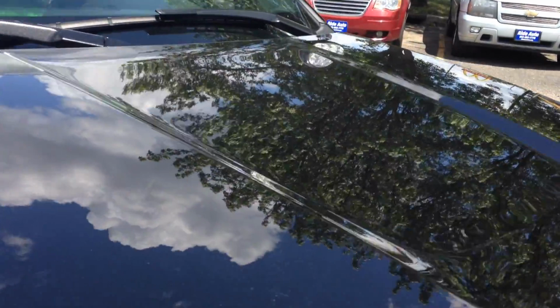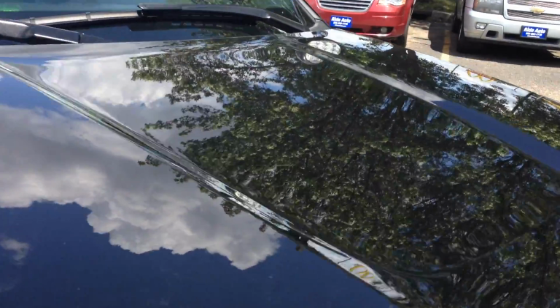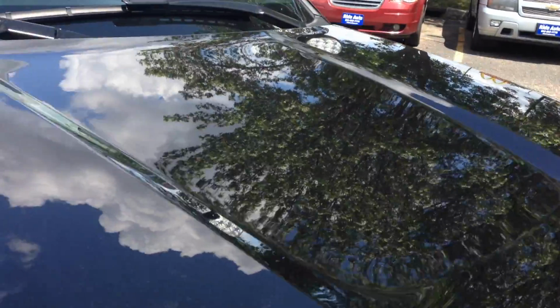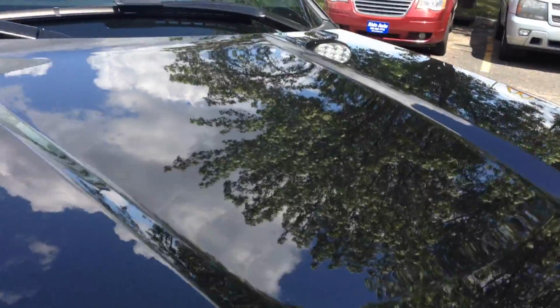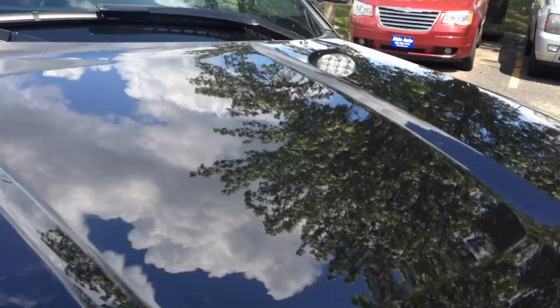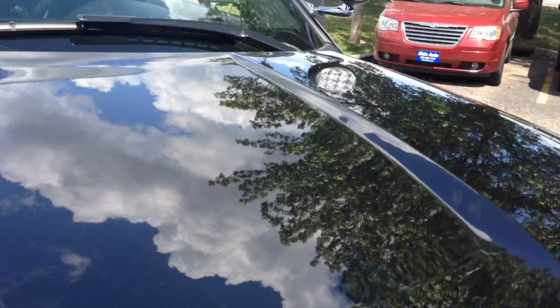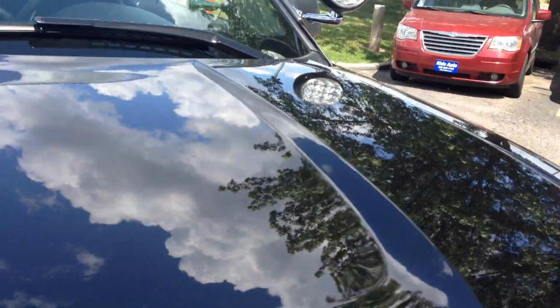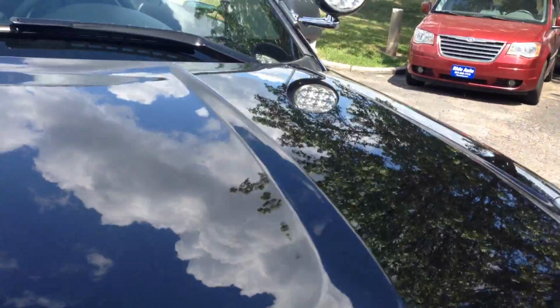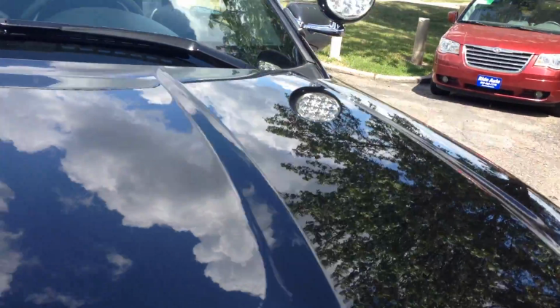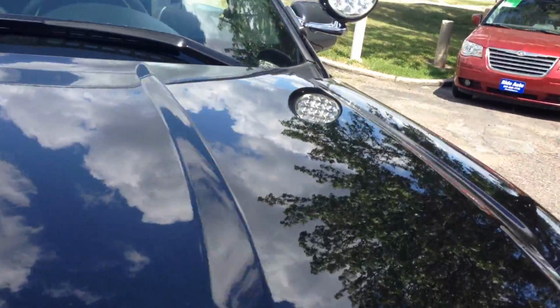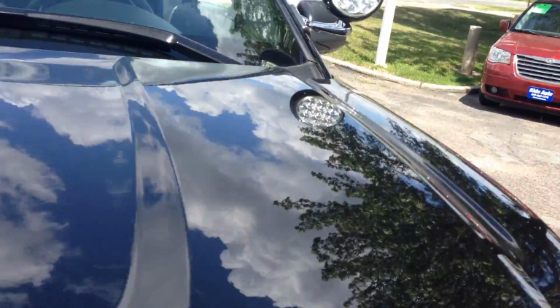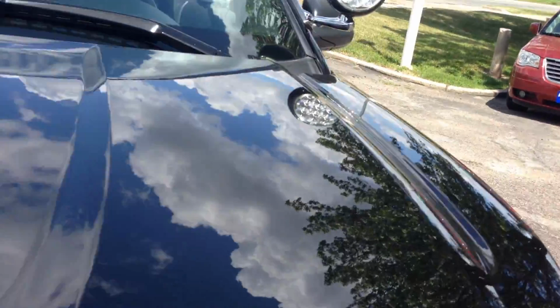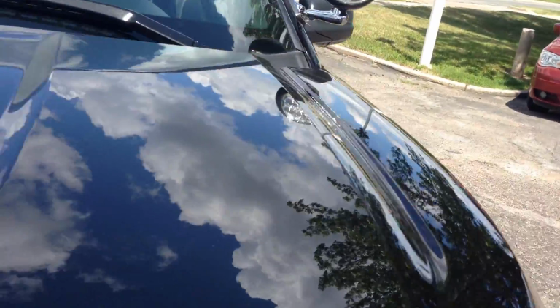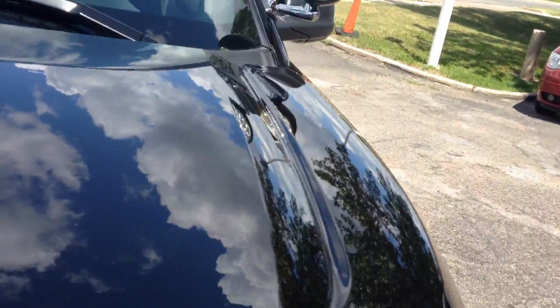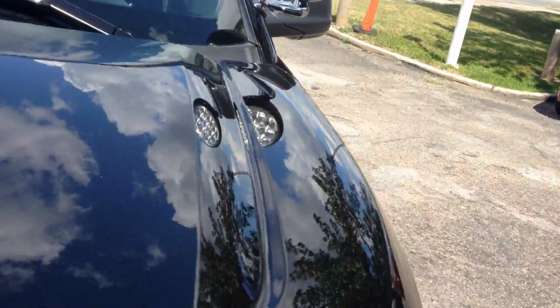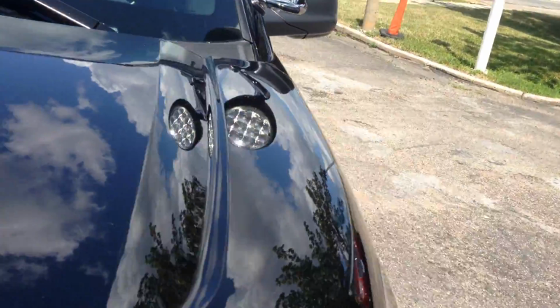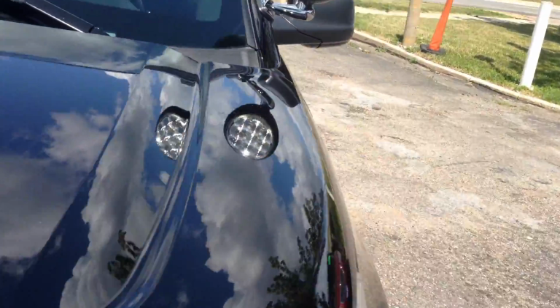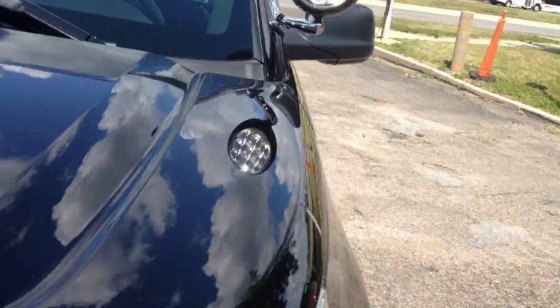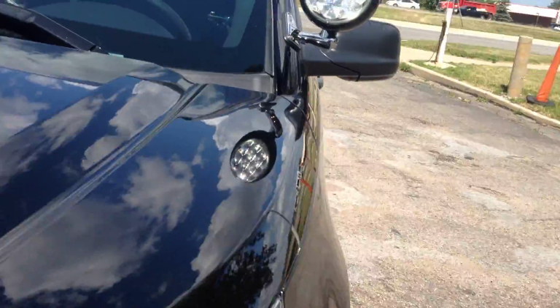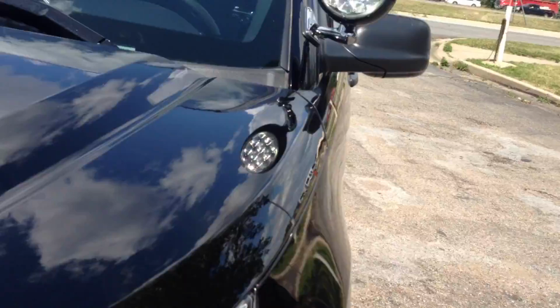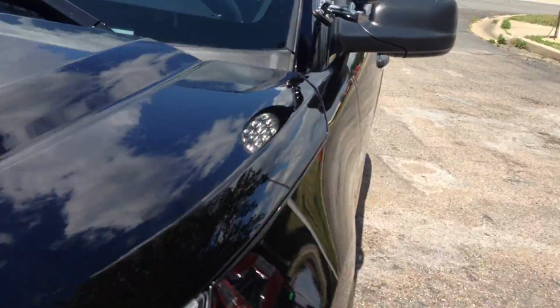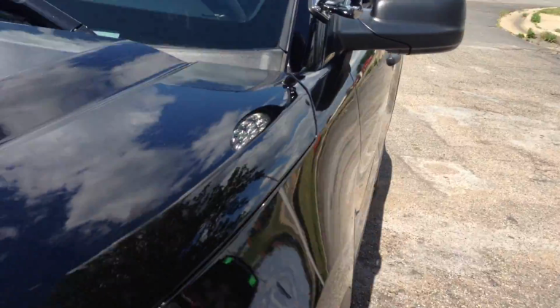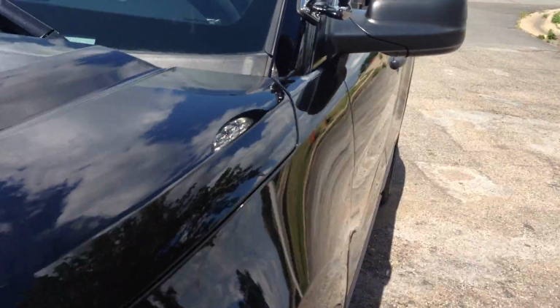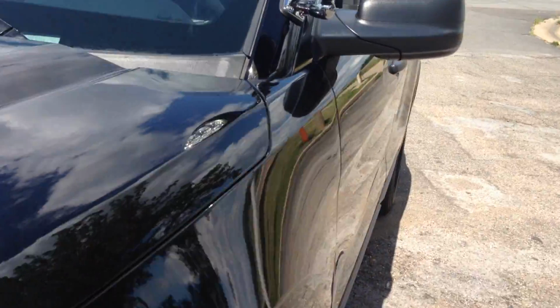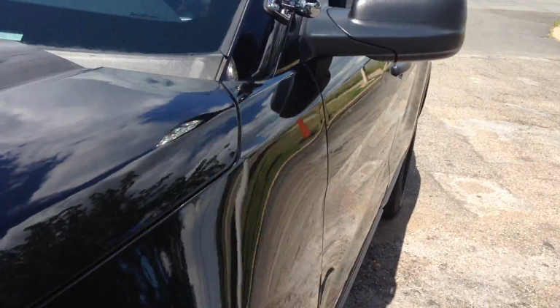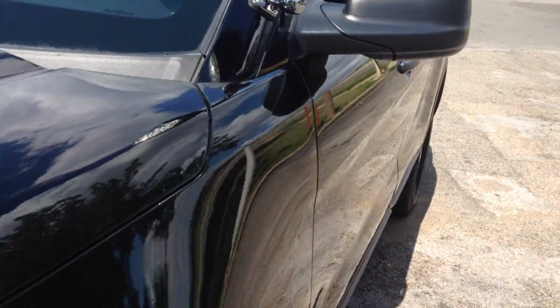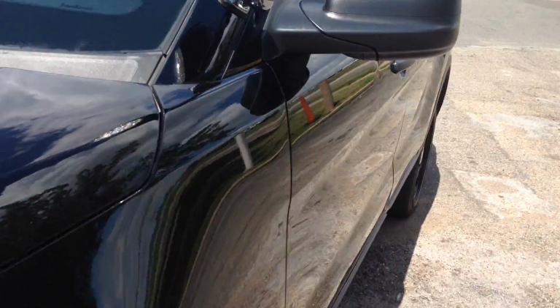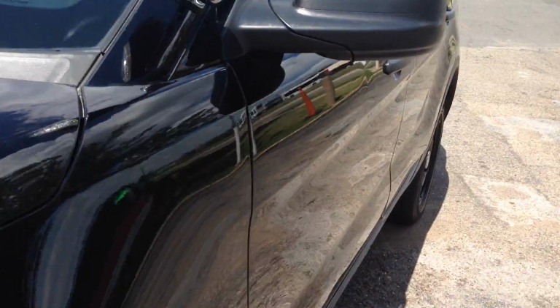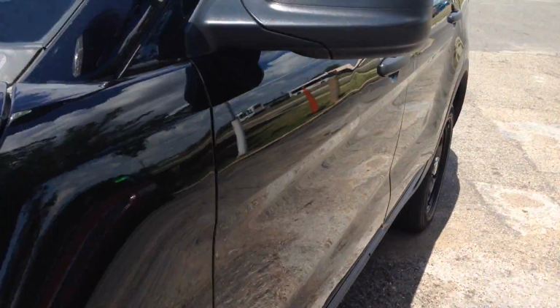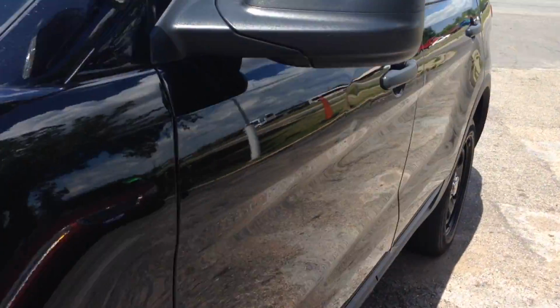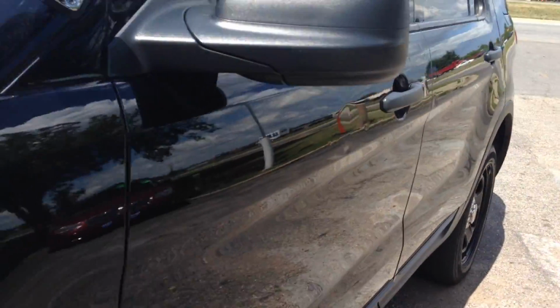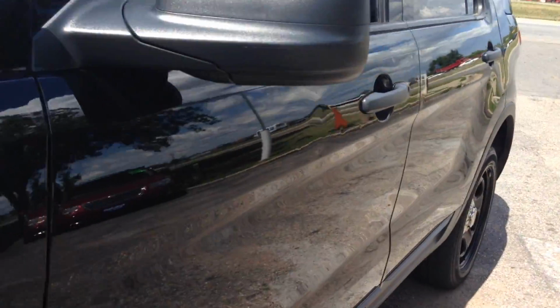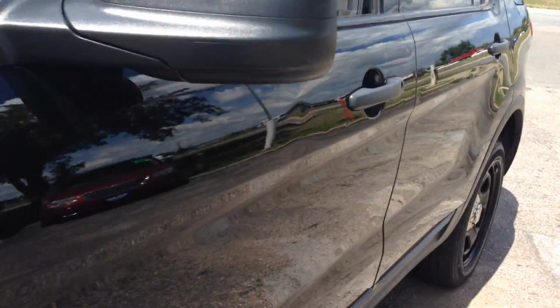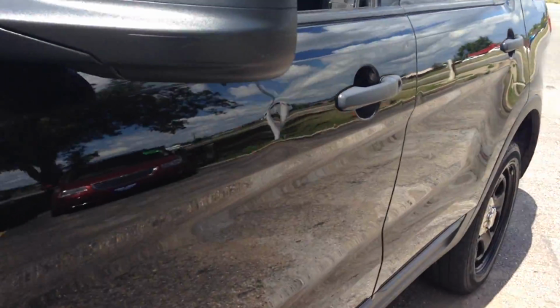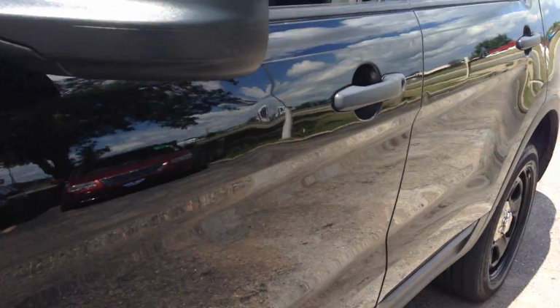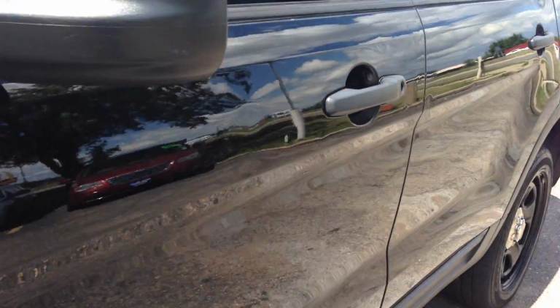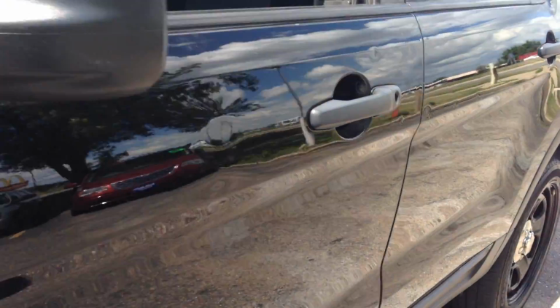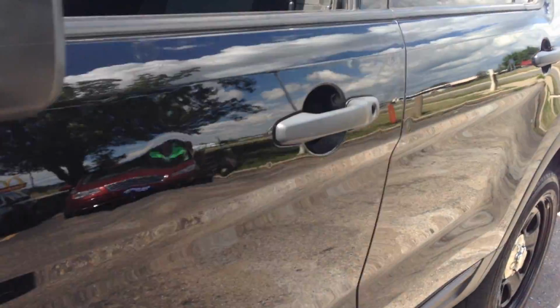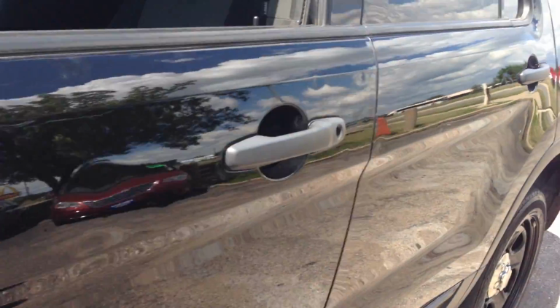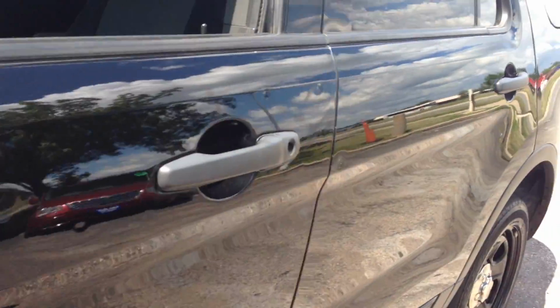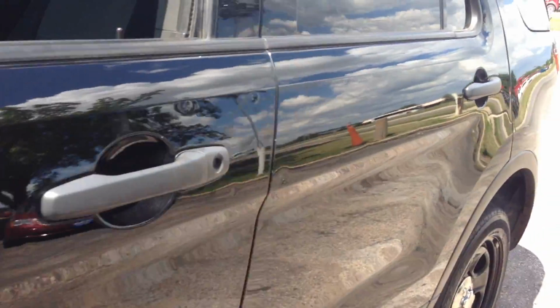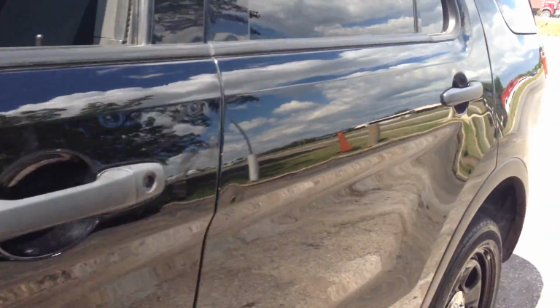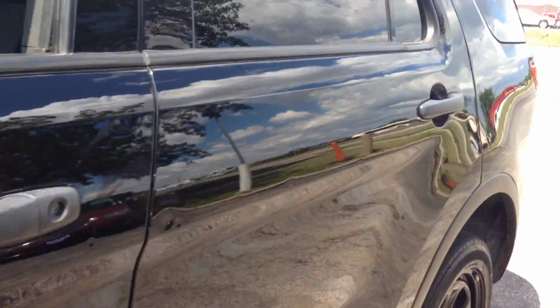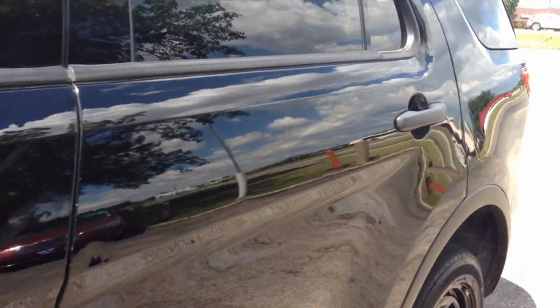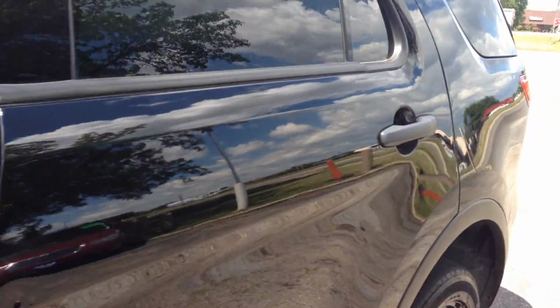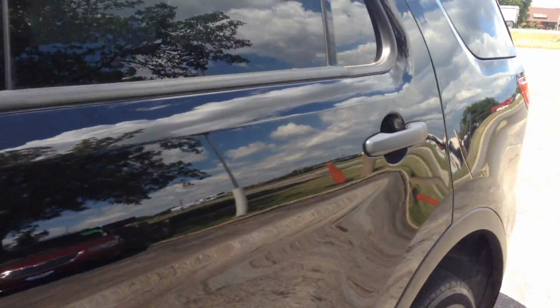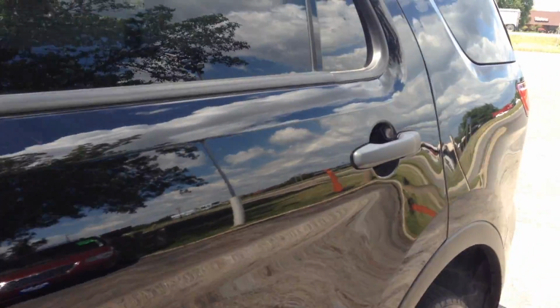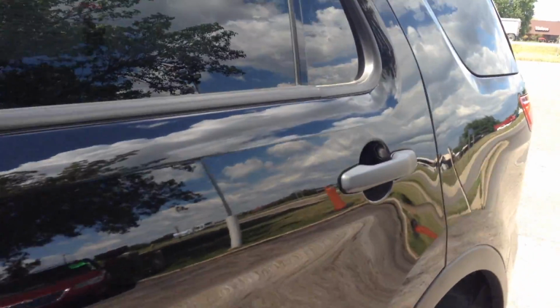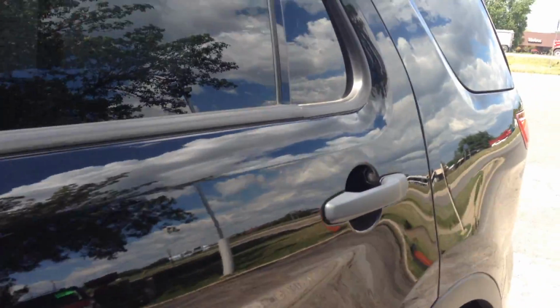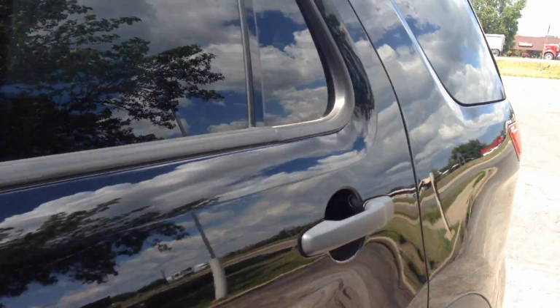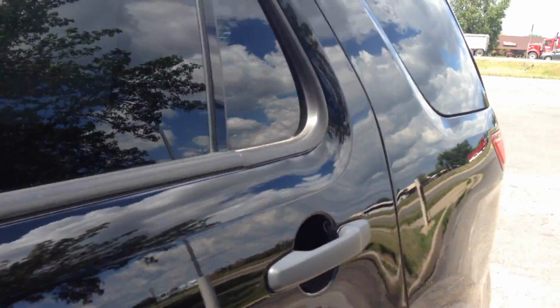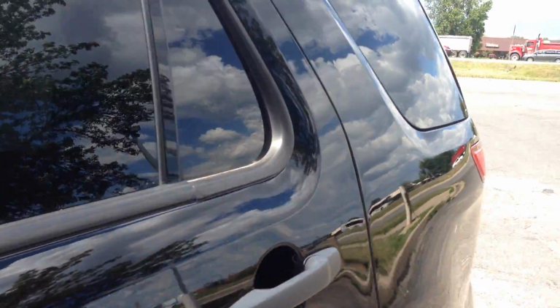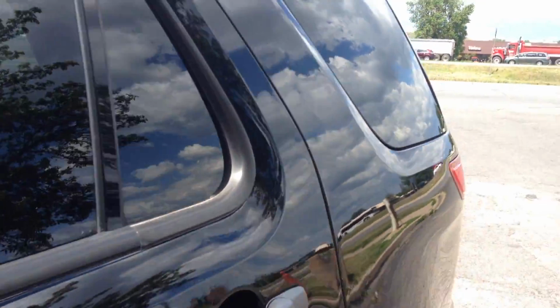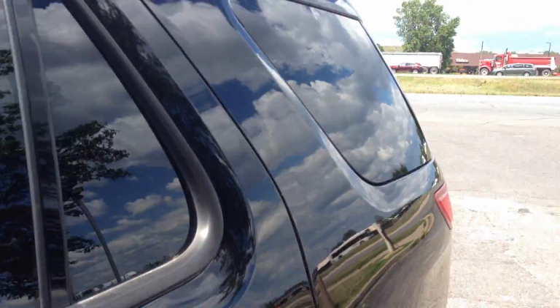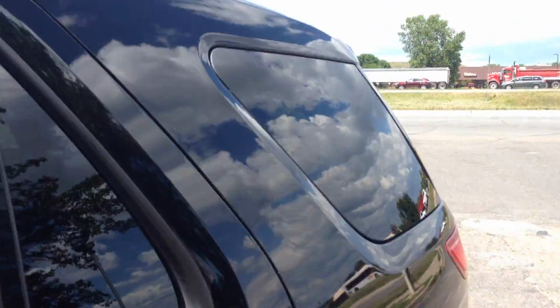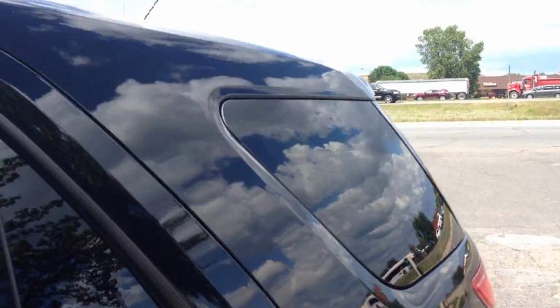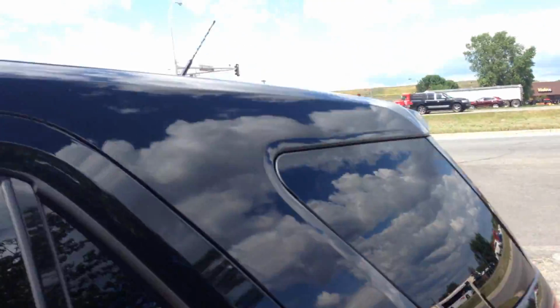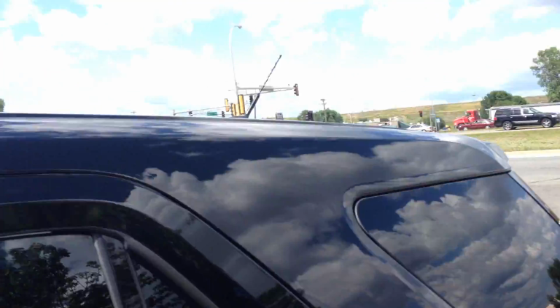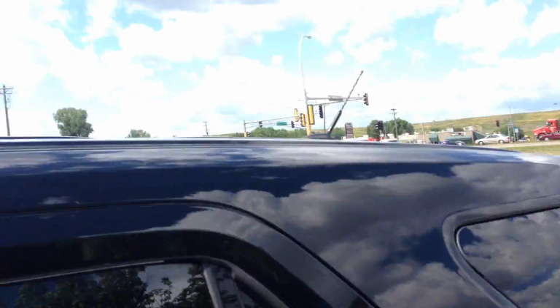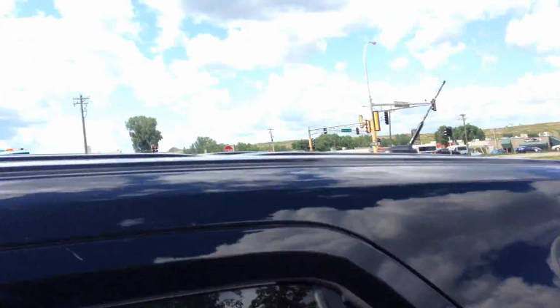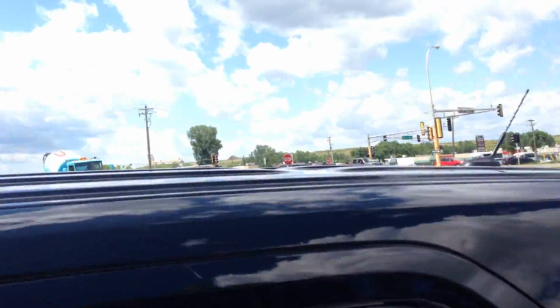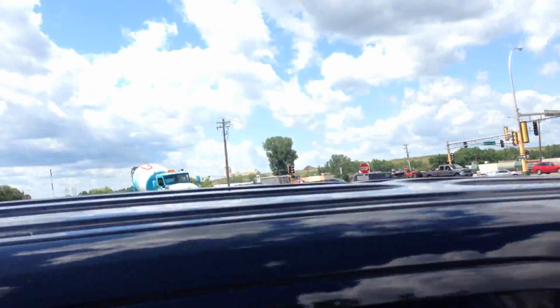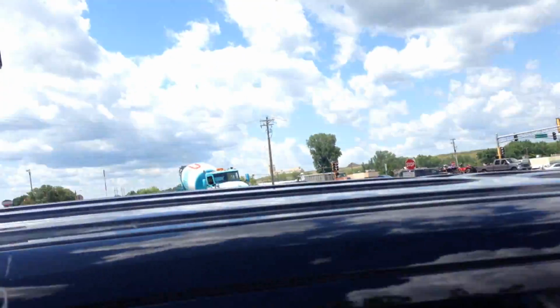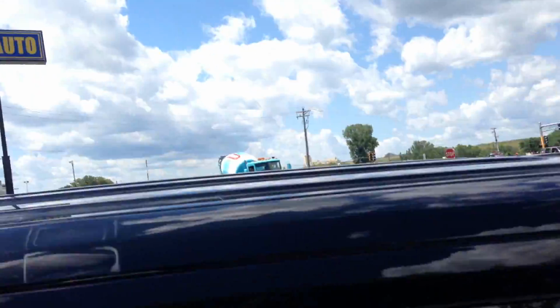No hail, the body is in really nice shape. It's going to have brand new tires and brand new brakes.